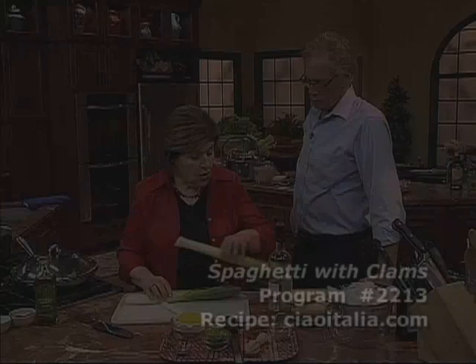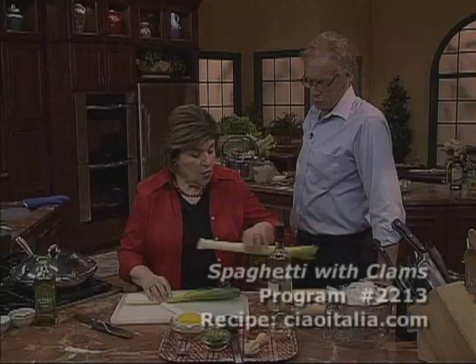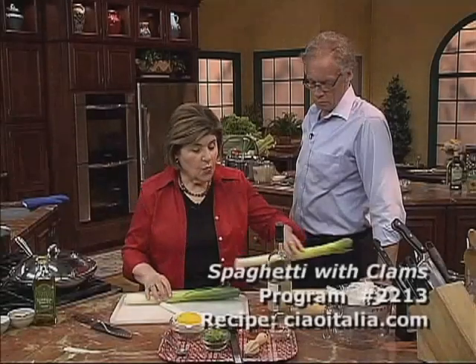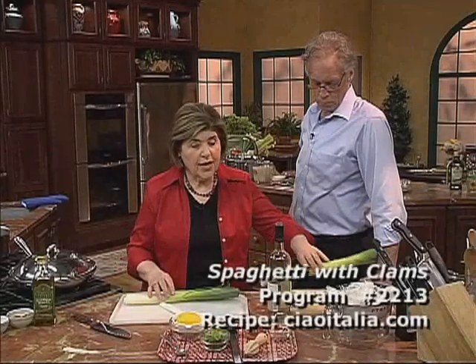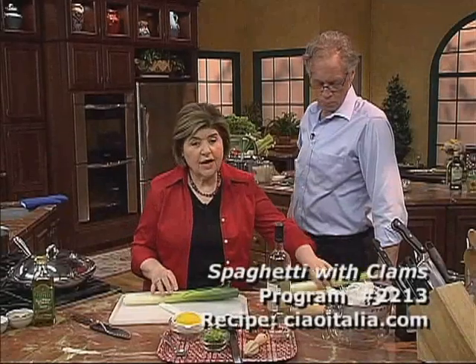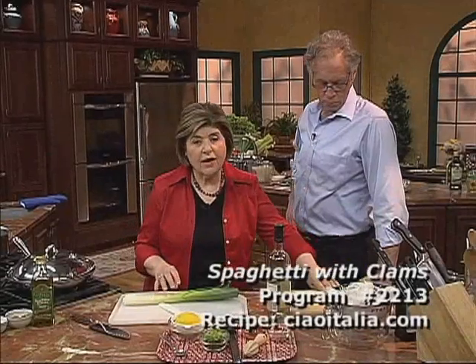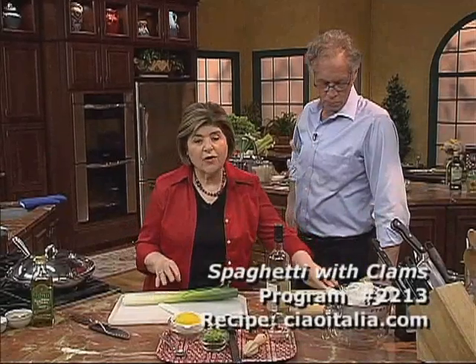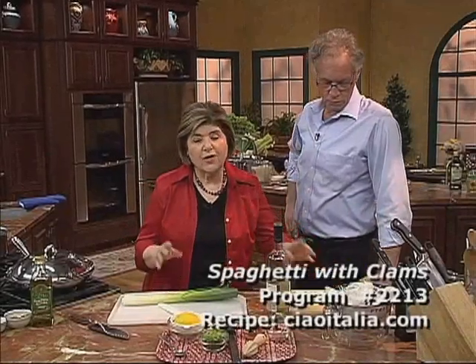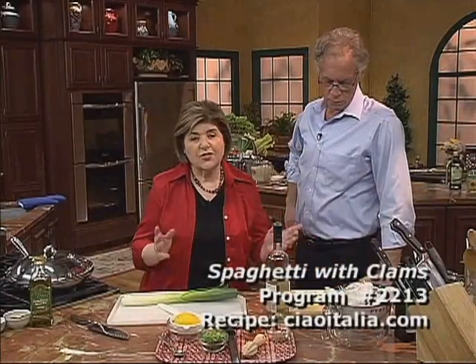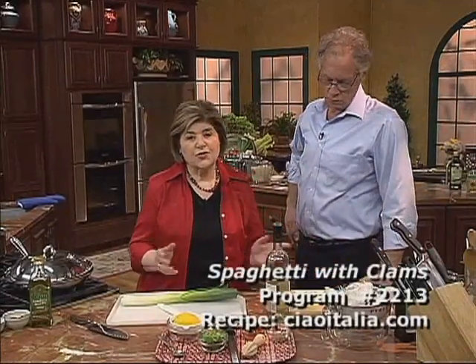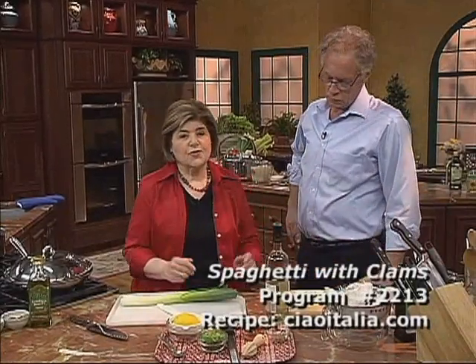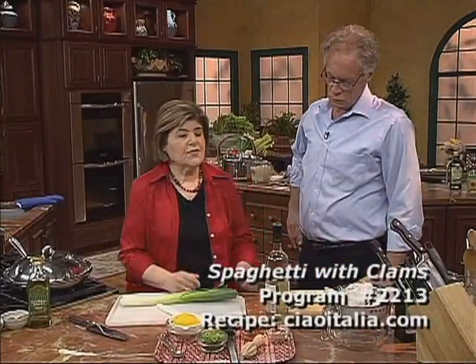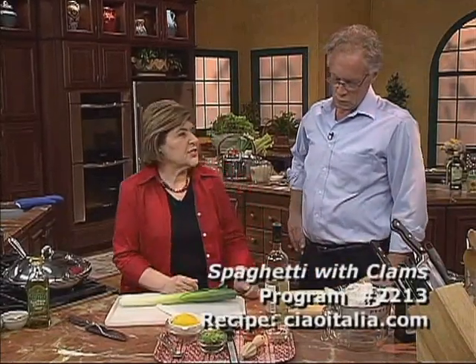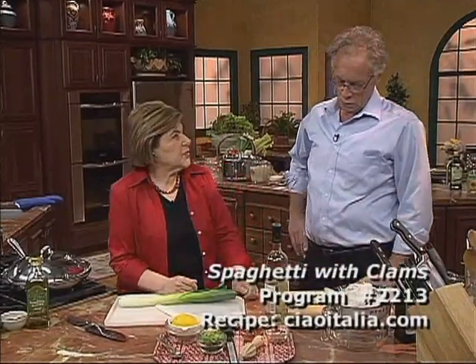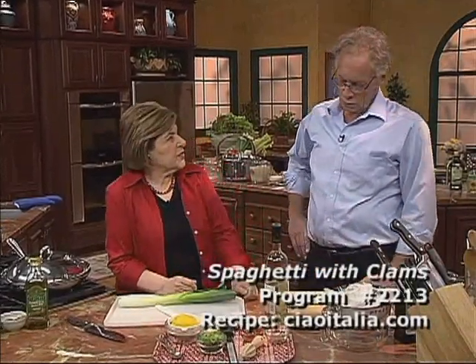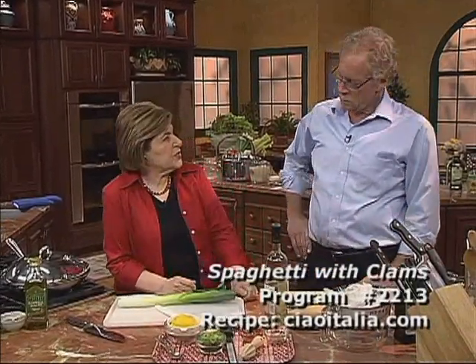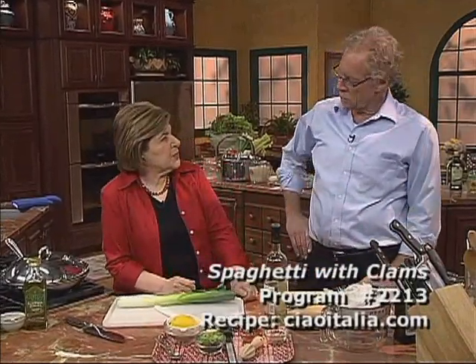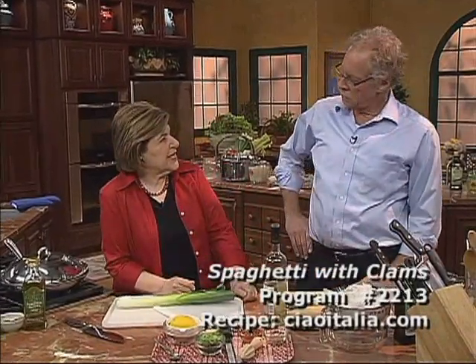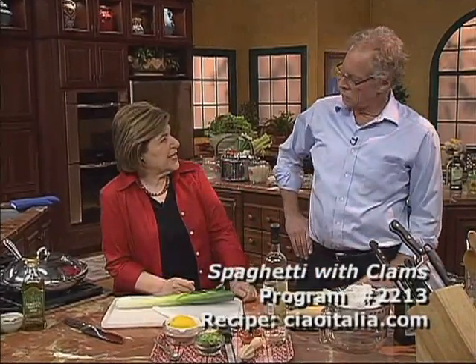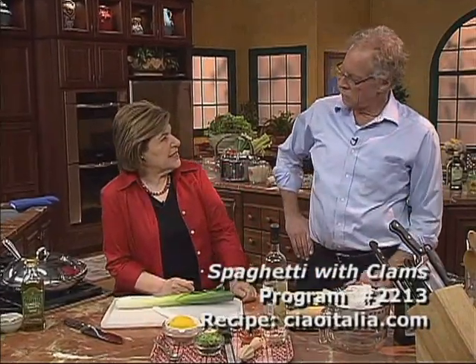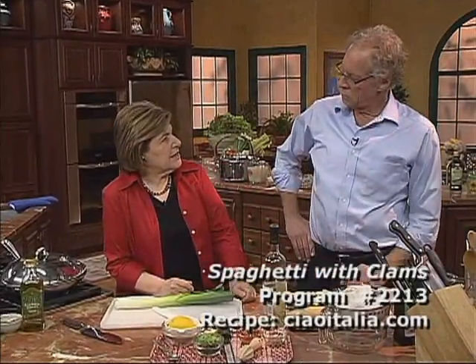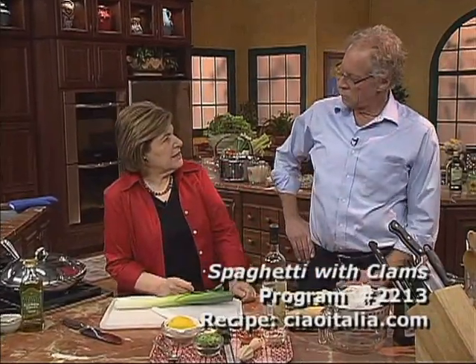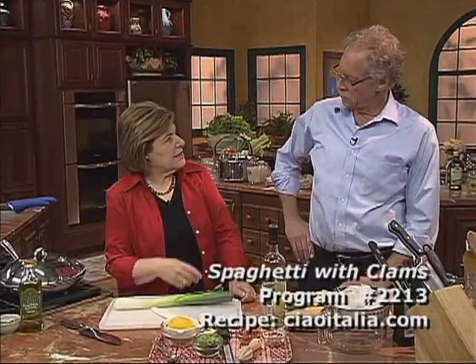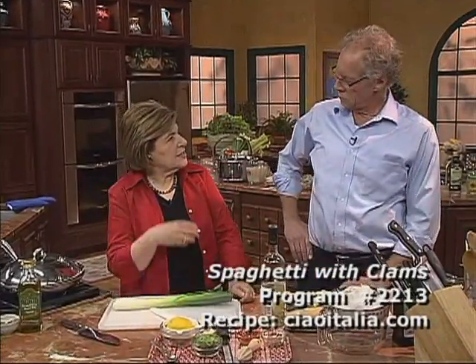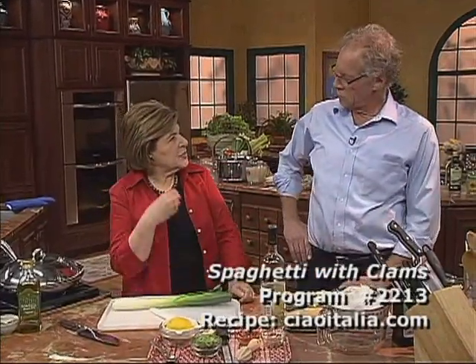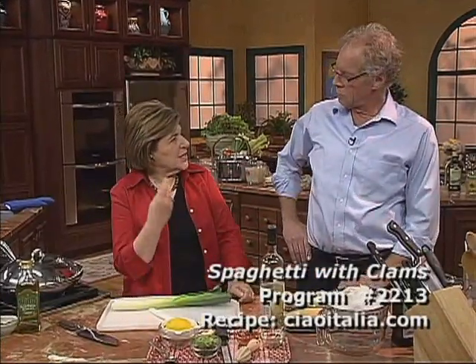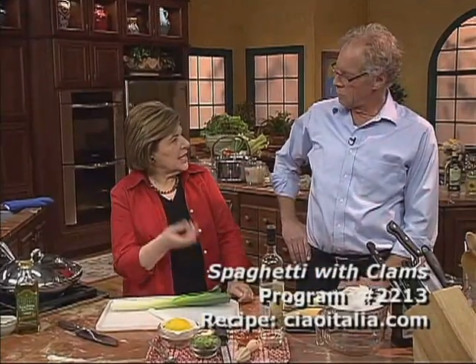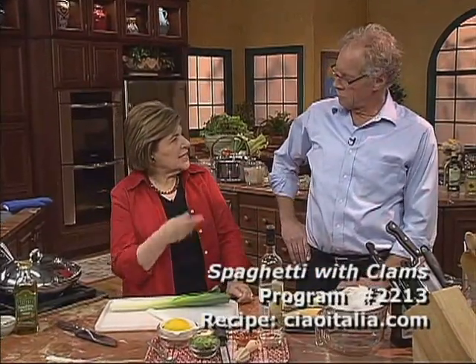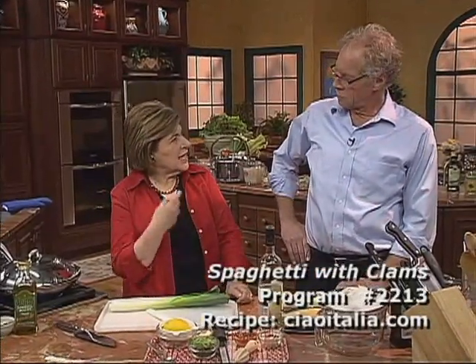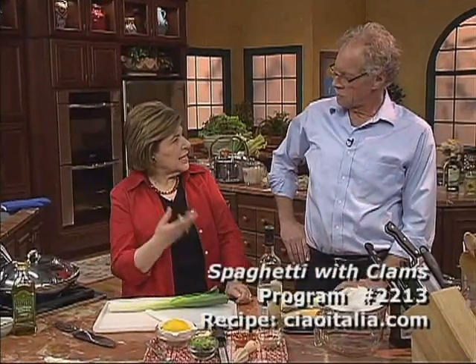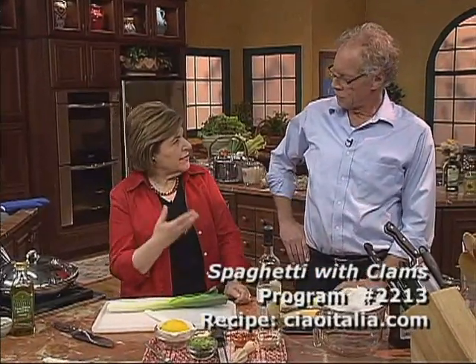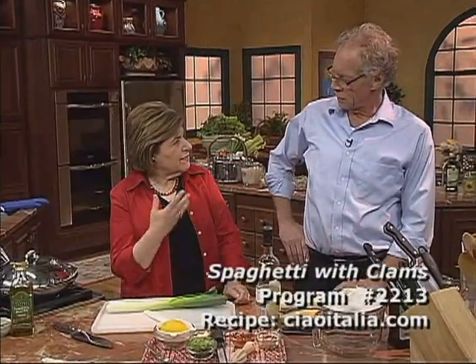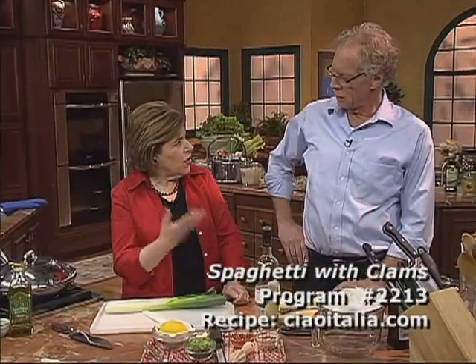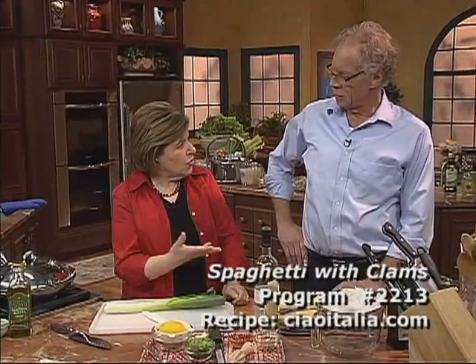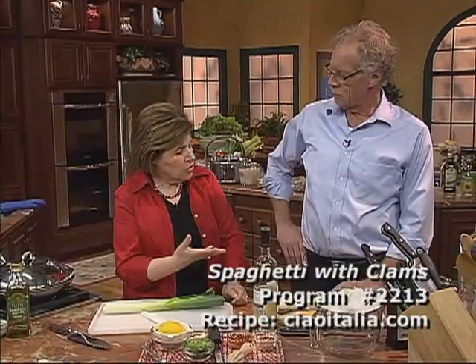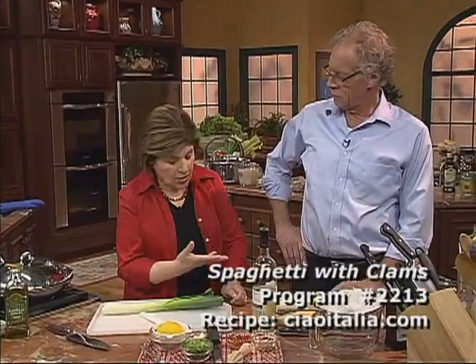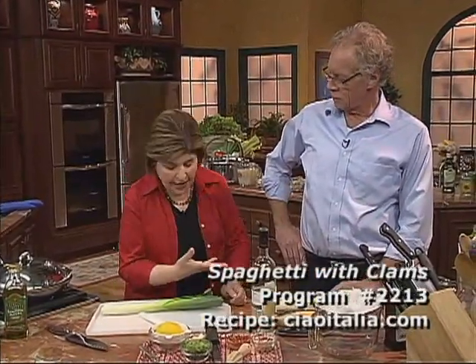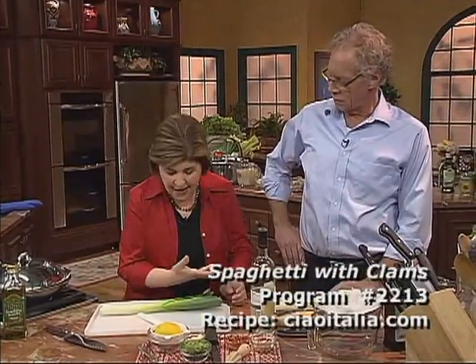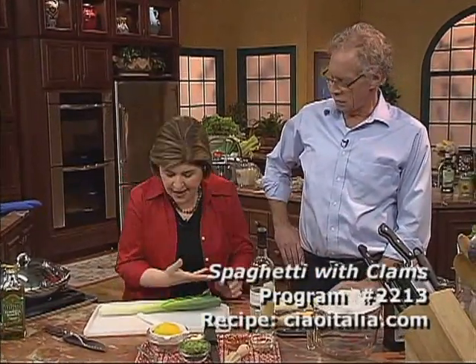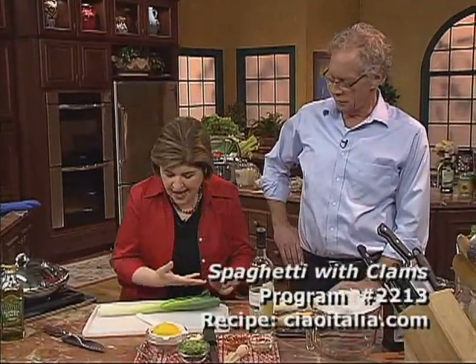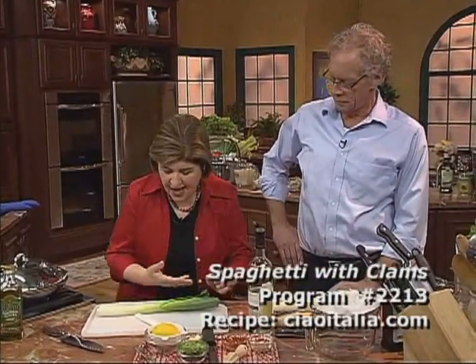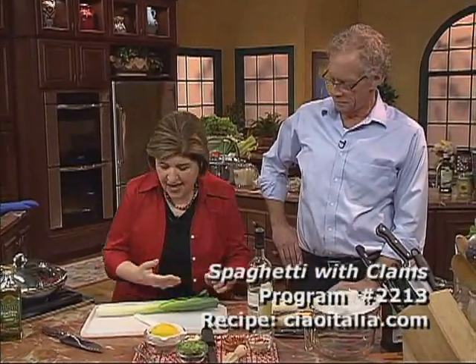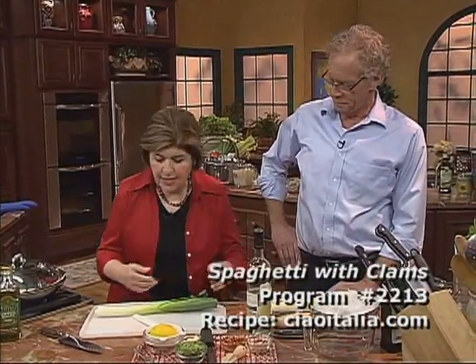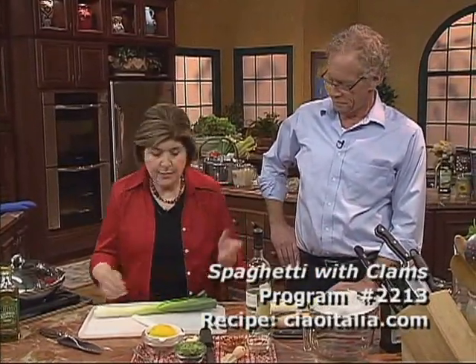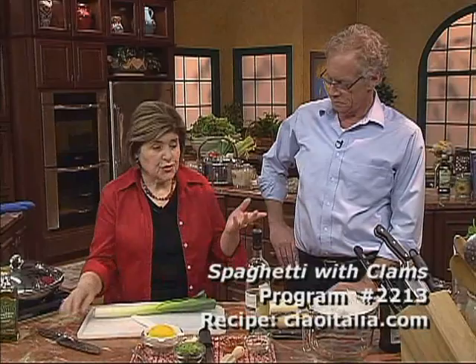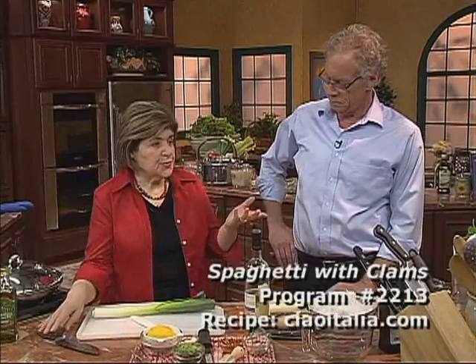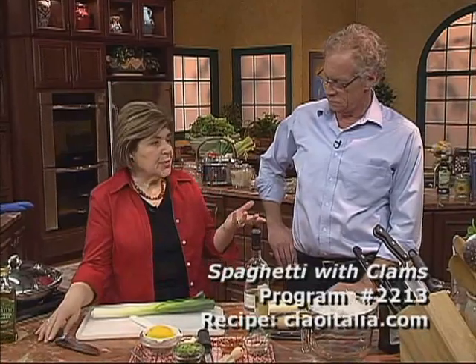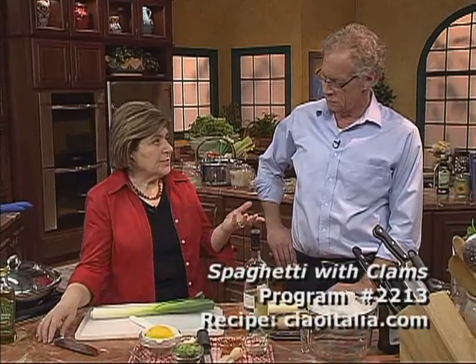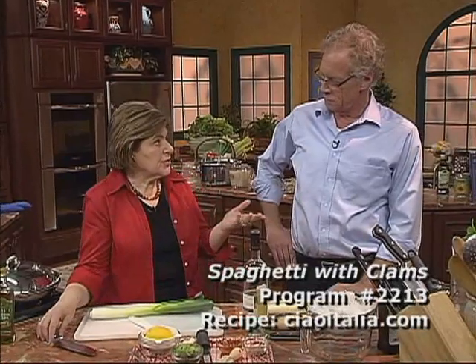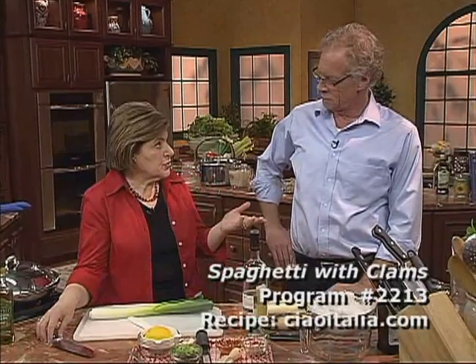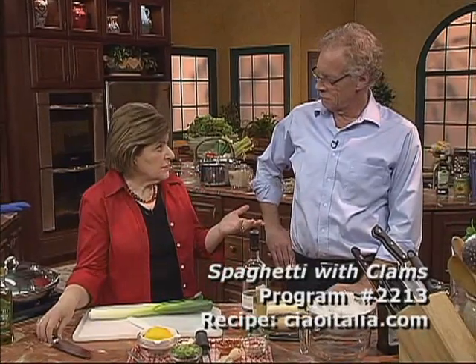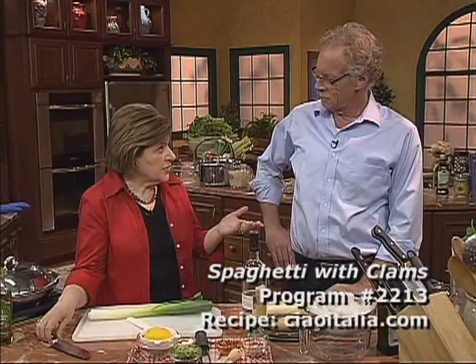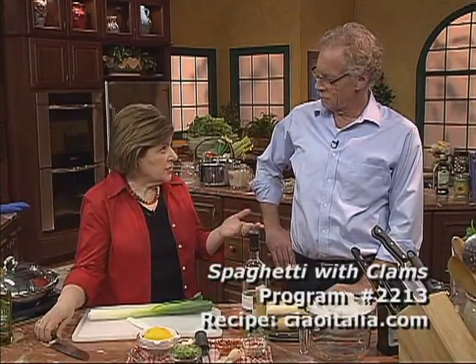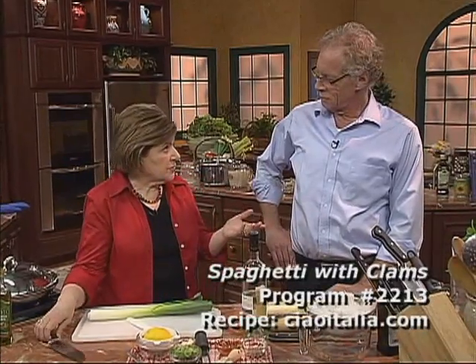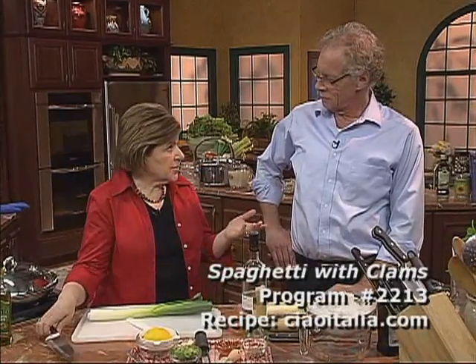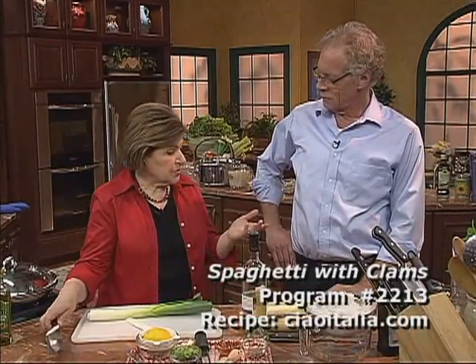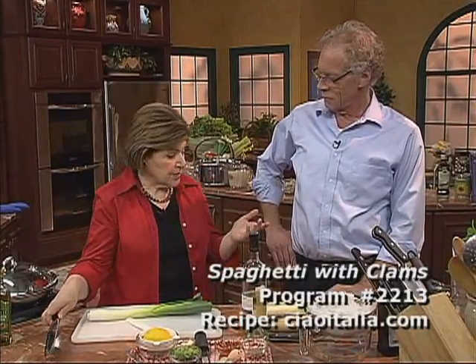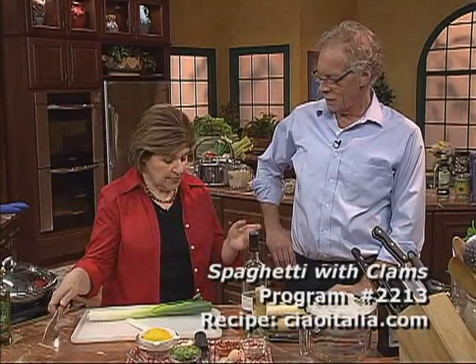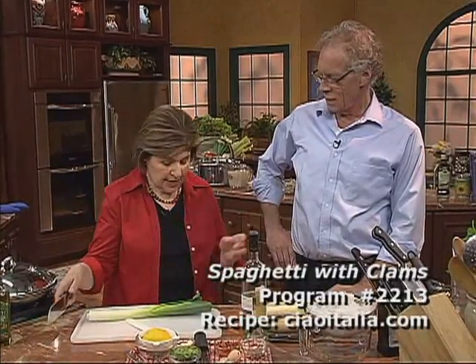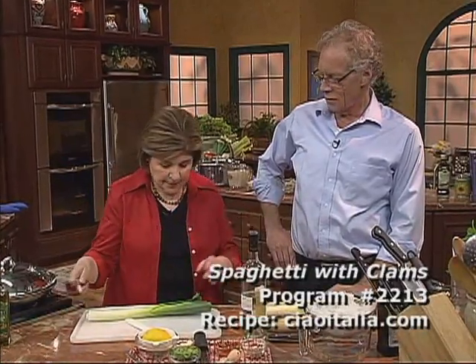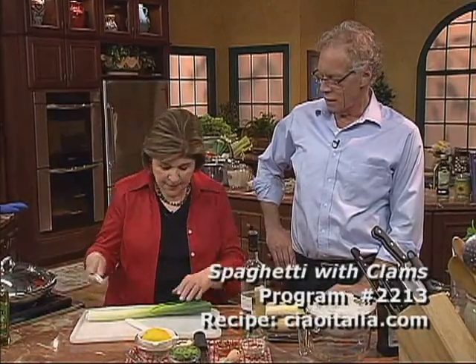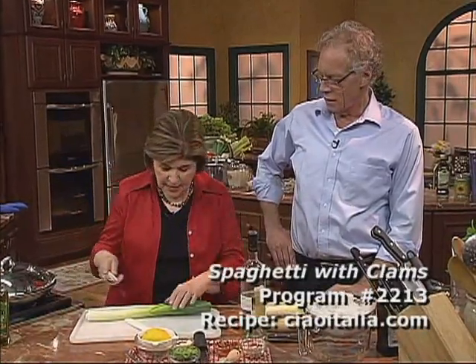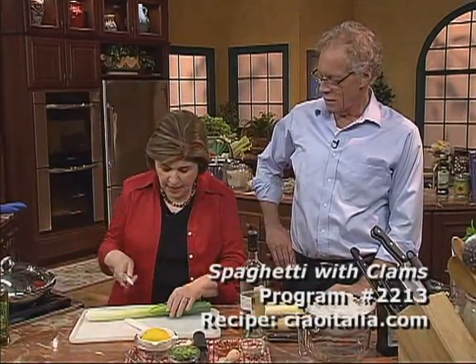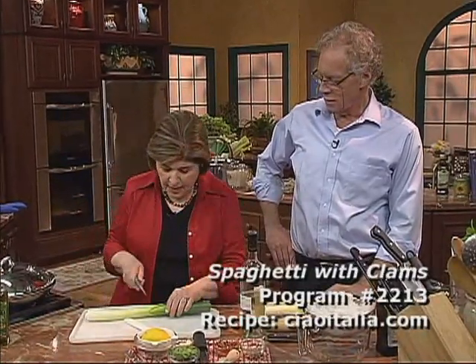We are going to serve this with spaghetti. This is spaghetti alle vongole. And I'm sure you probably served this in the restaurant, right?